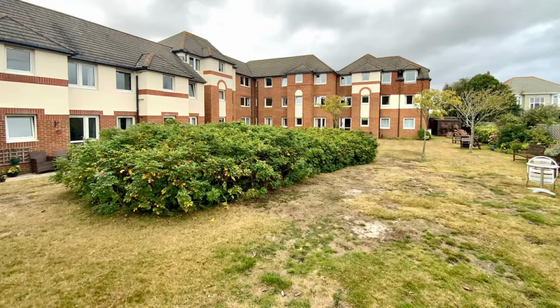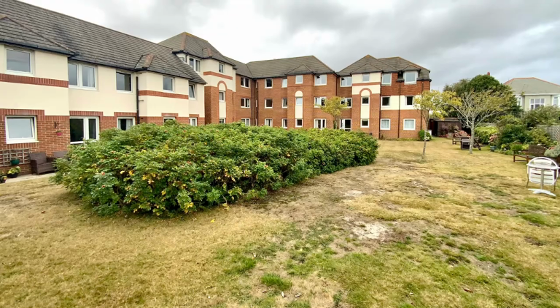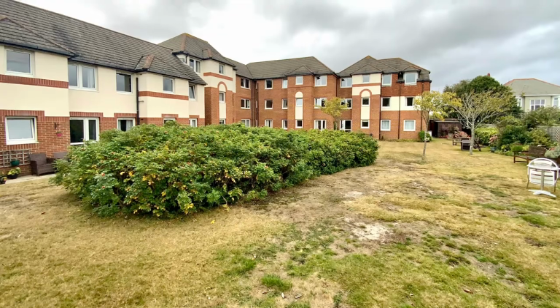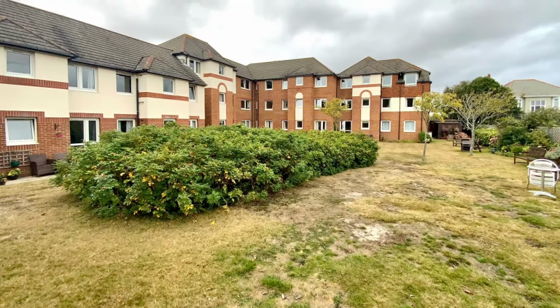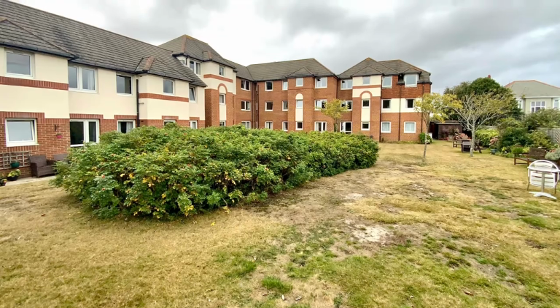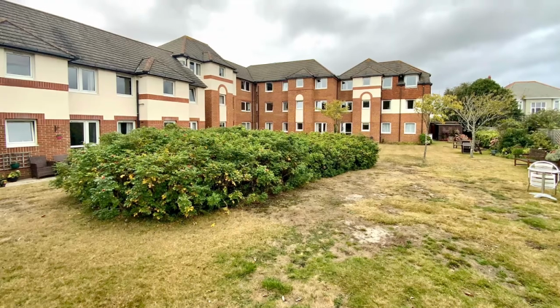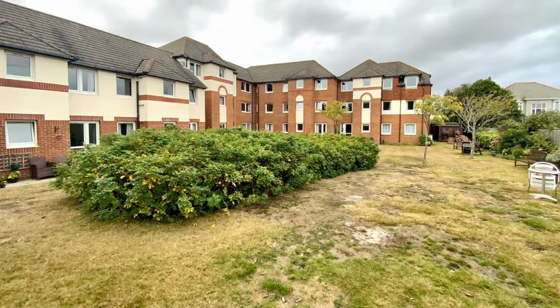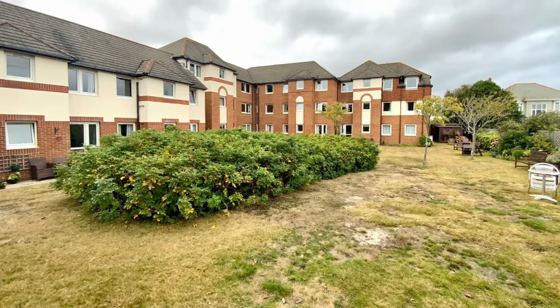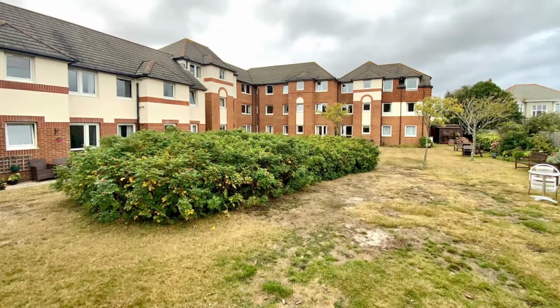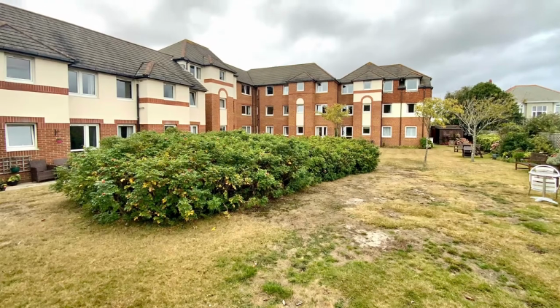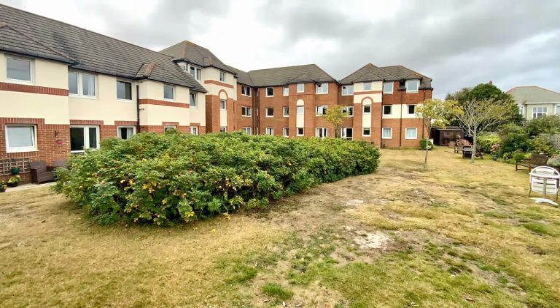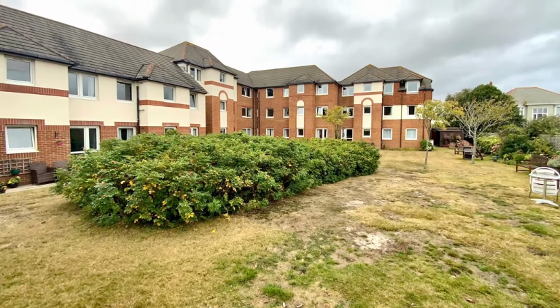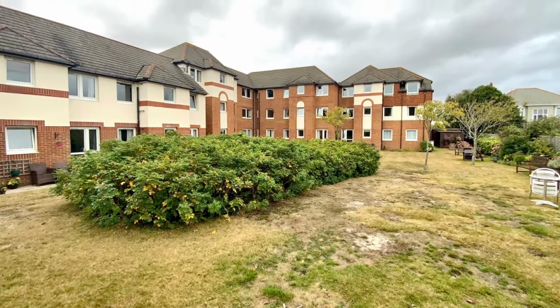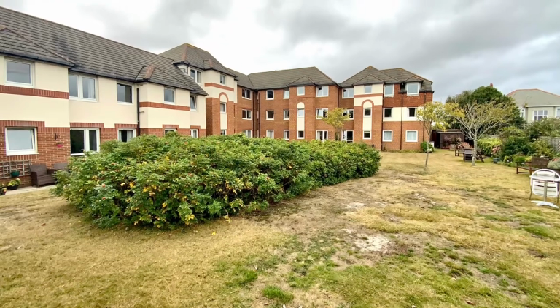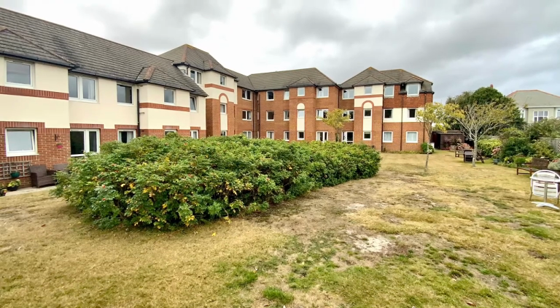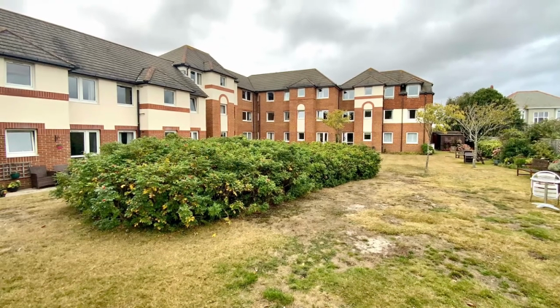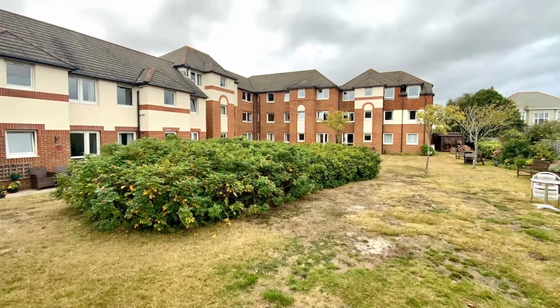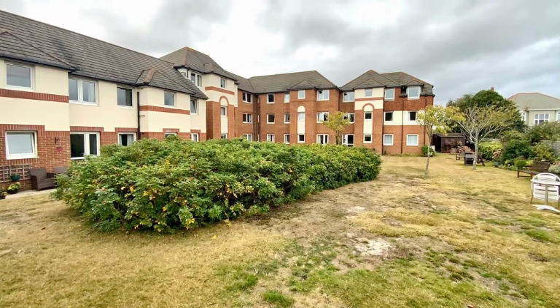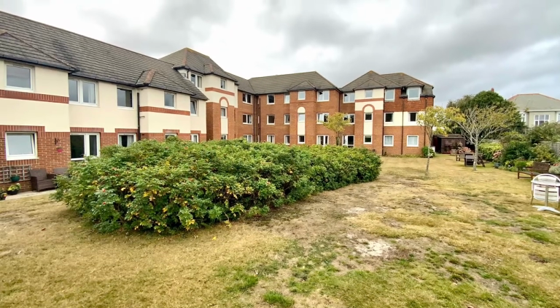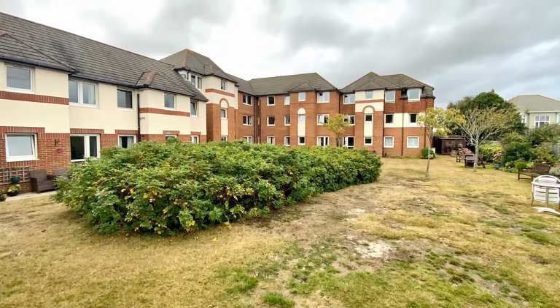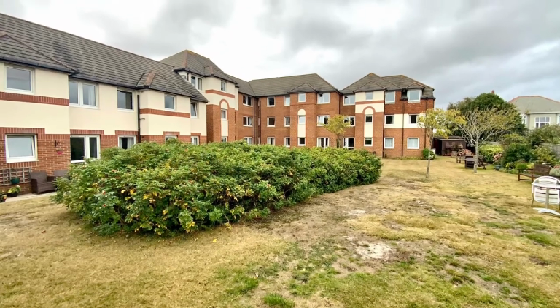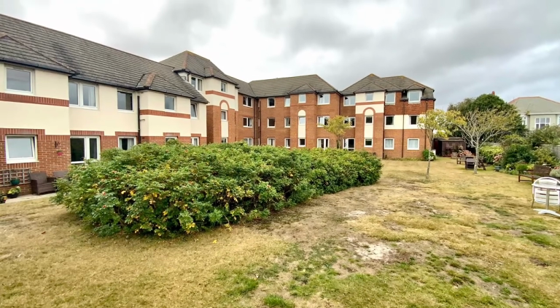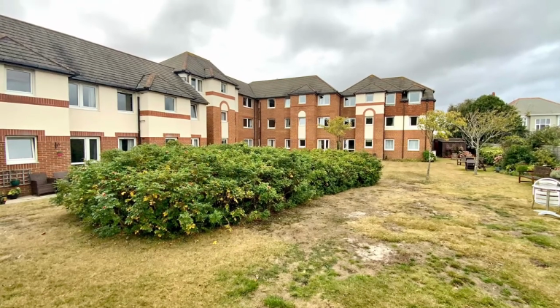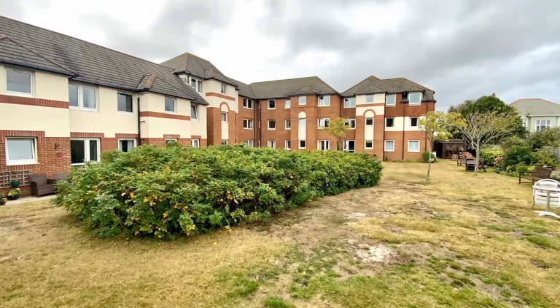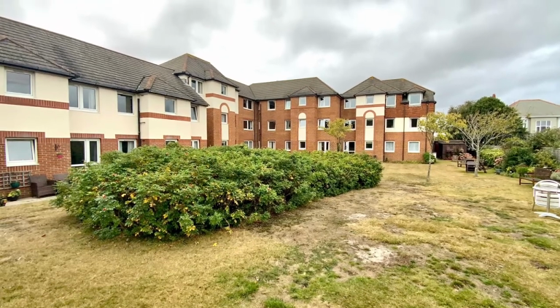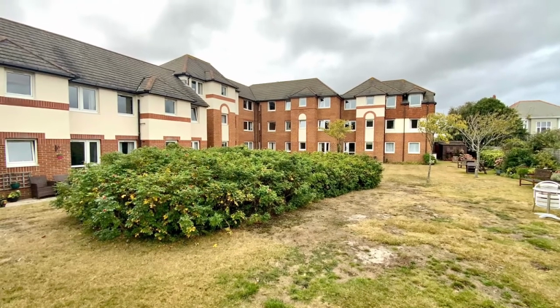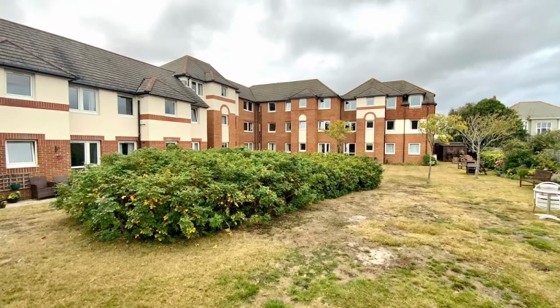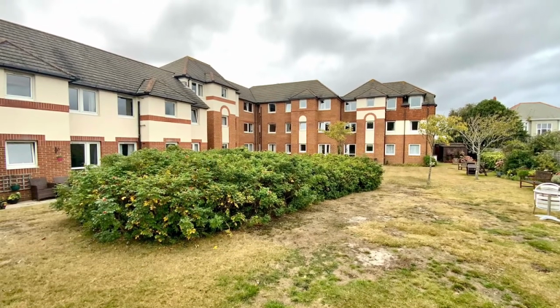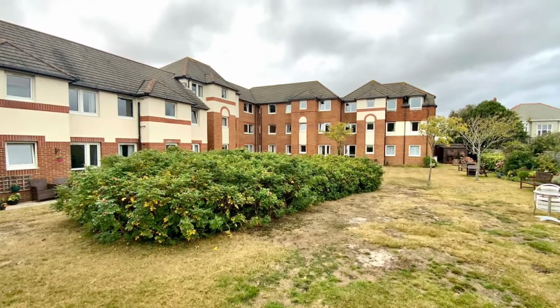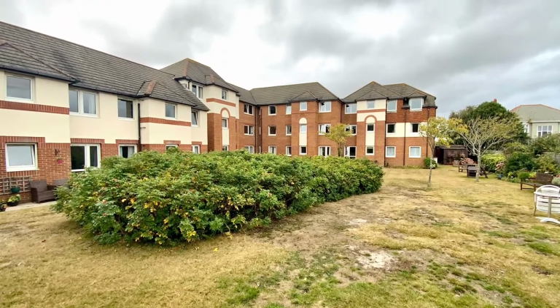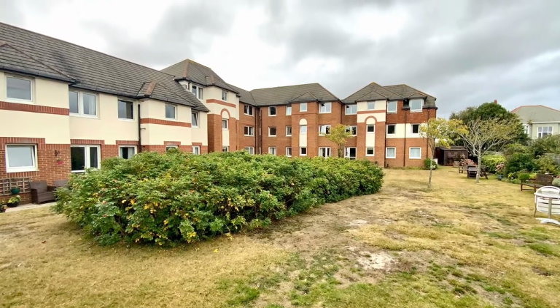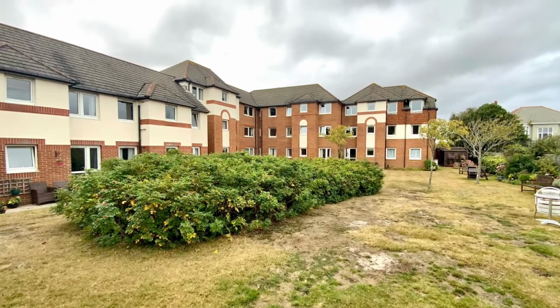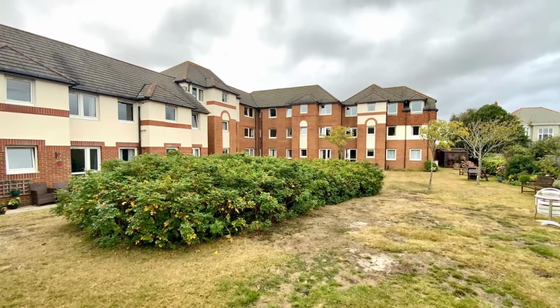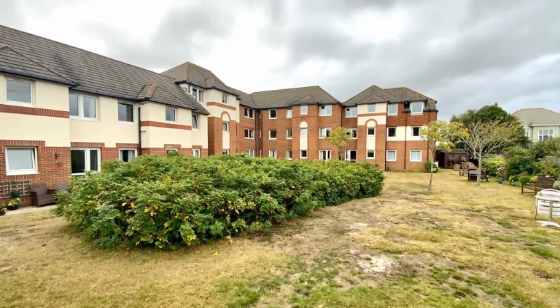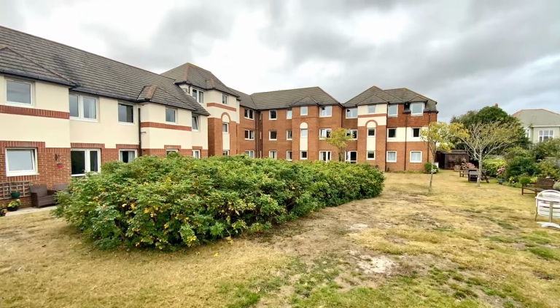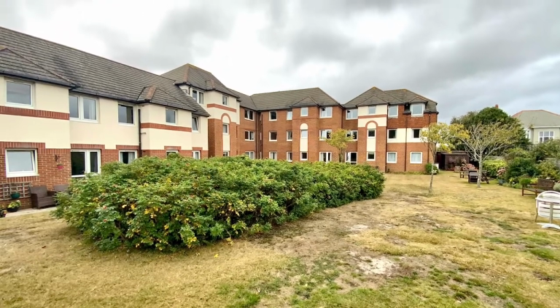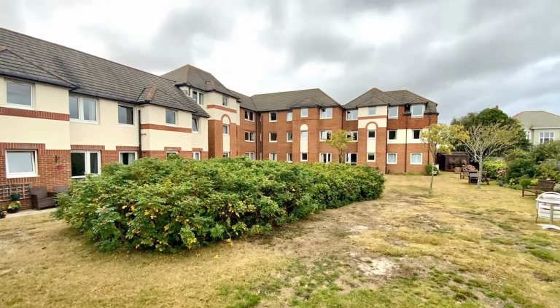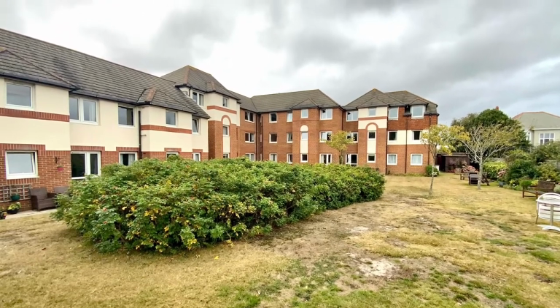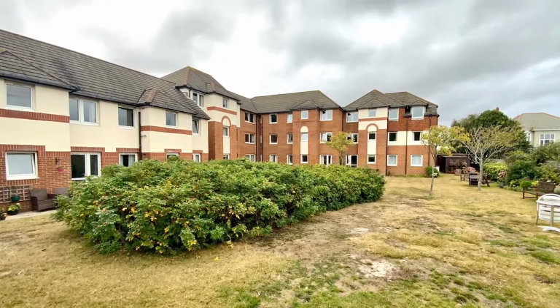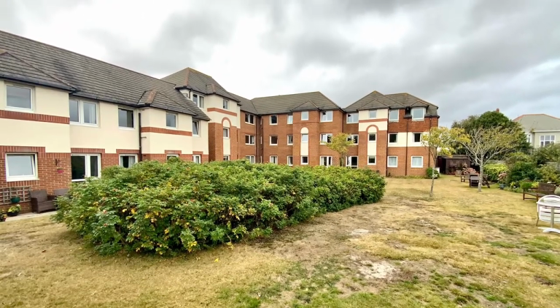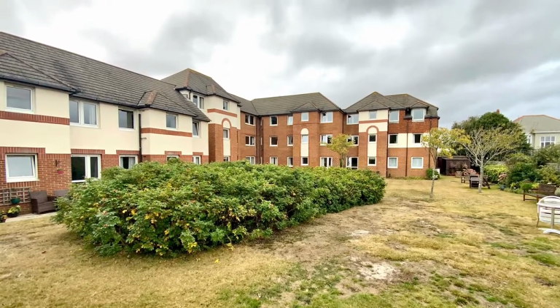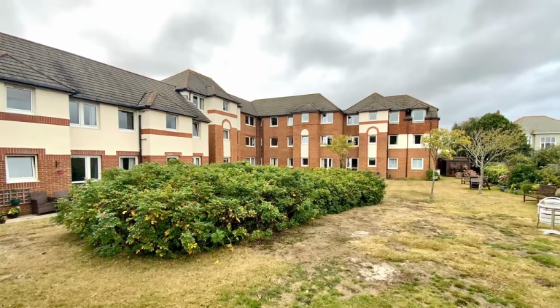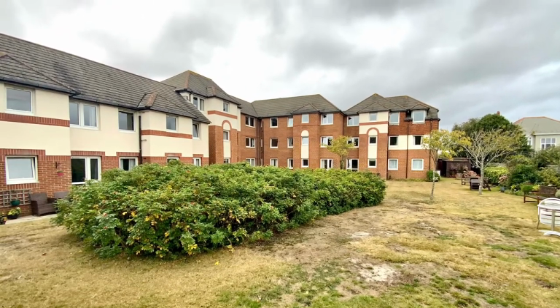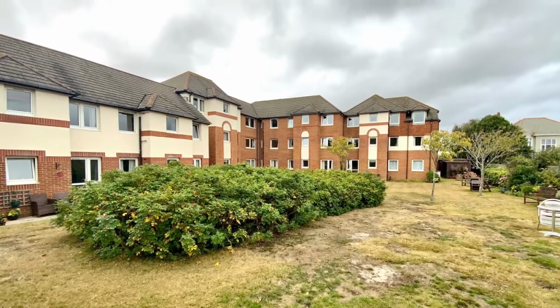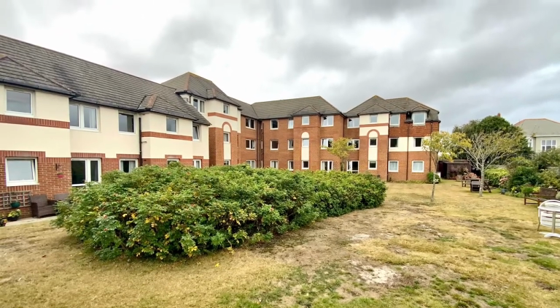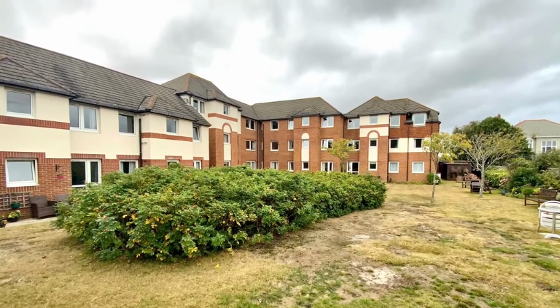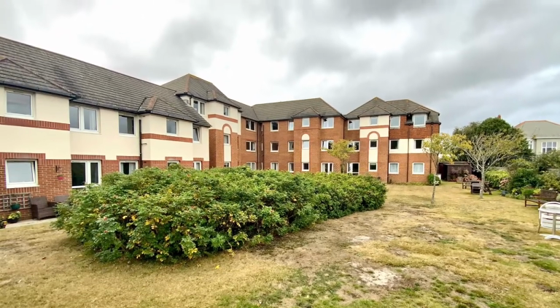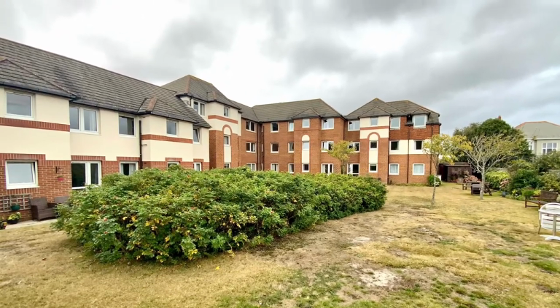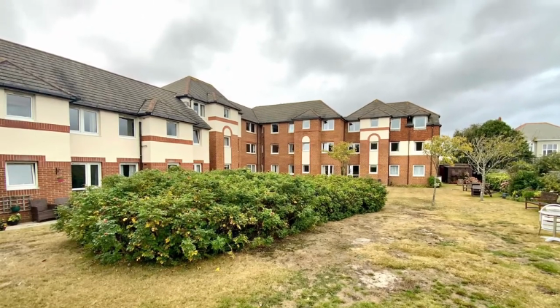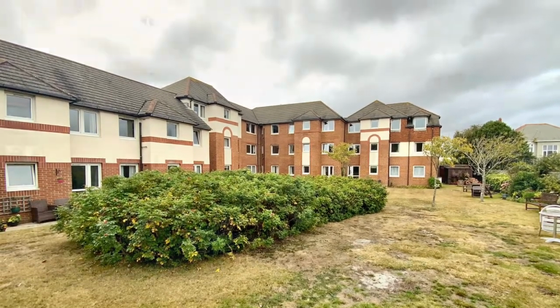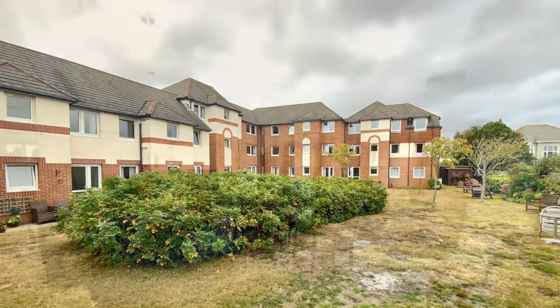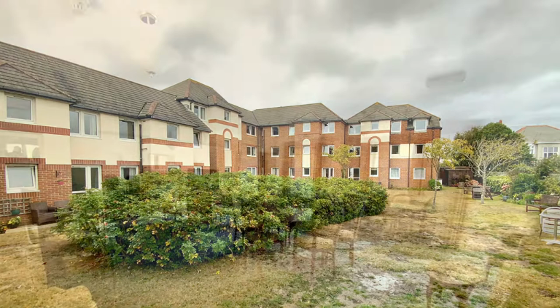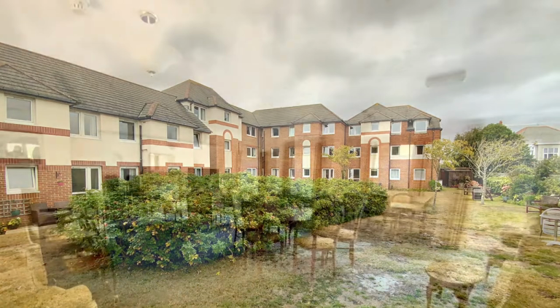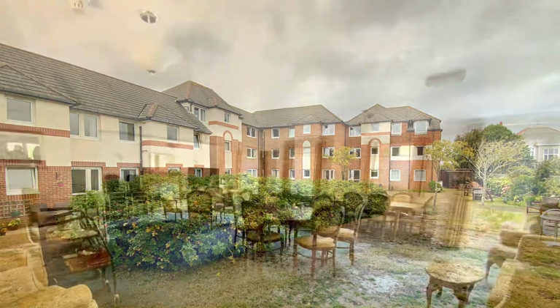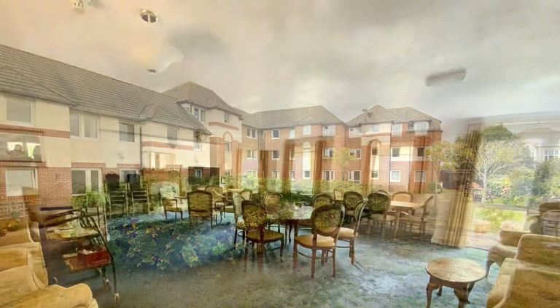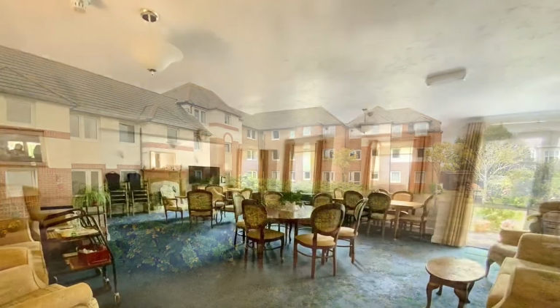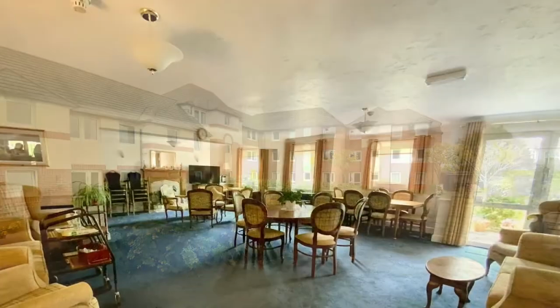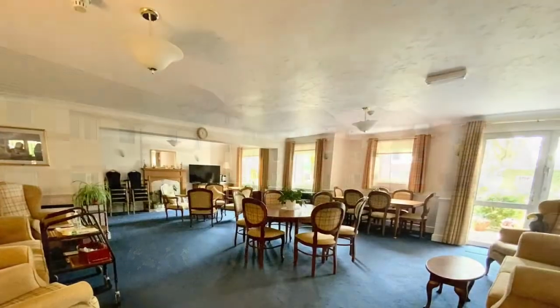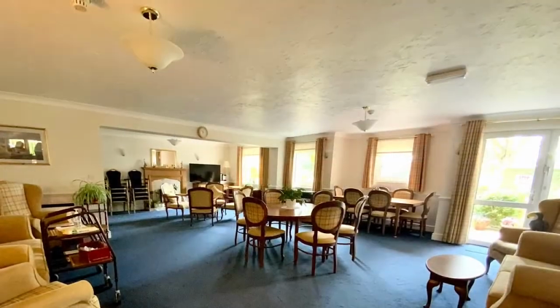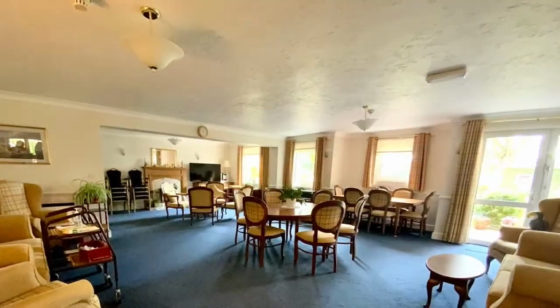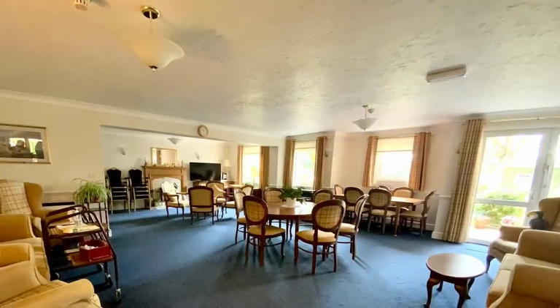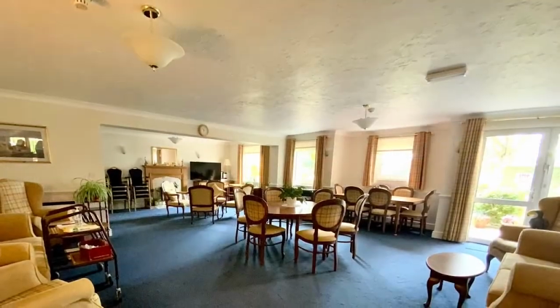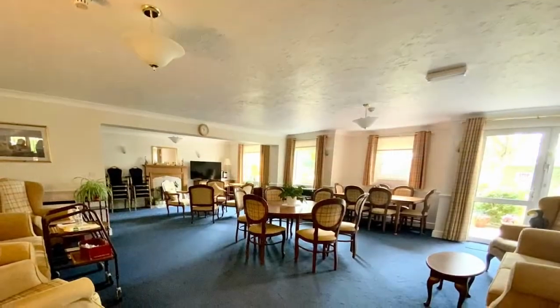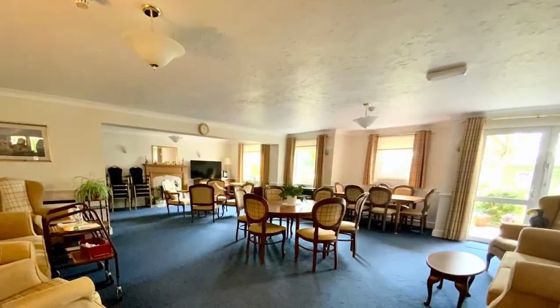Richard Godsell offer to the market with no forward chain a rarely available two-bedroom first-floor retirement apartment in St Mary's Court.